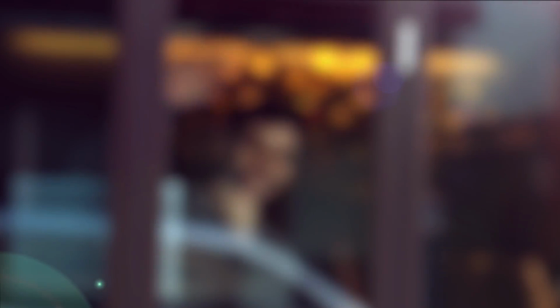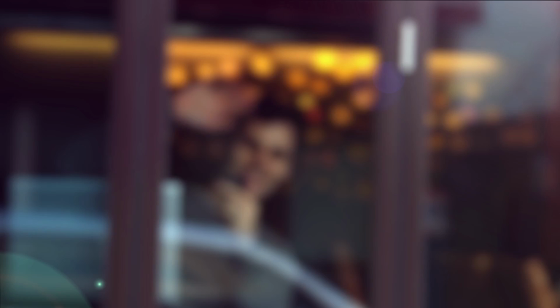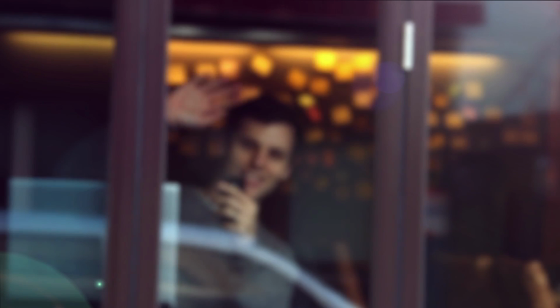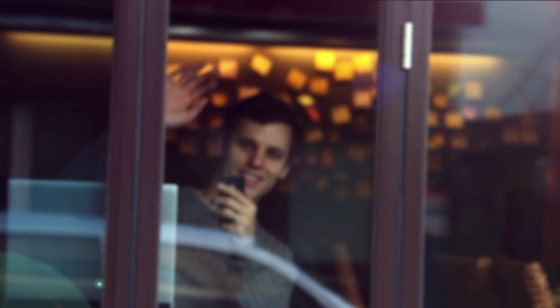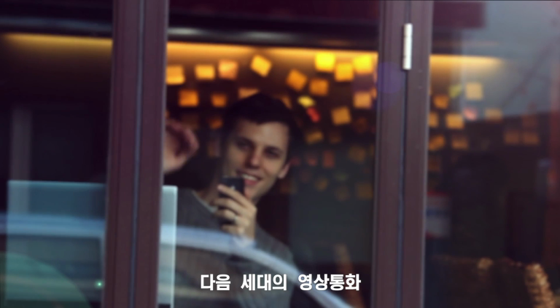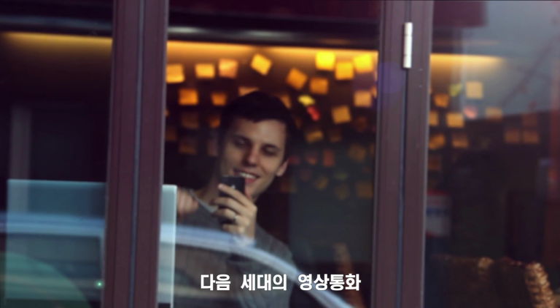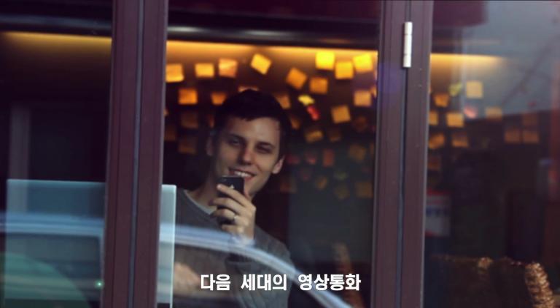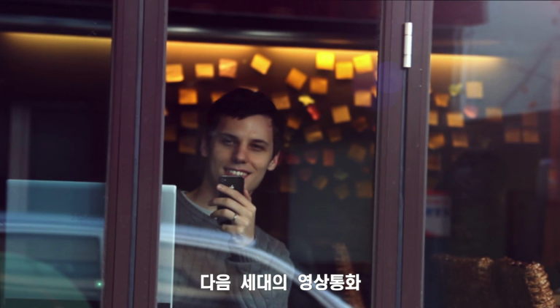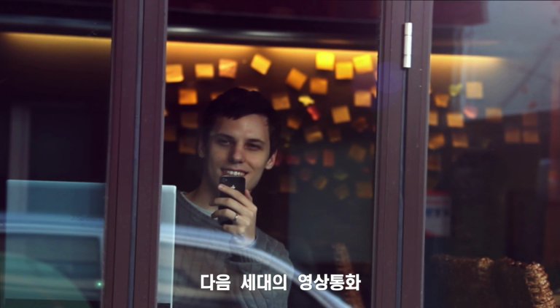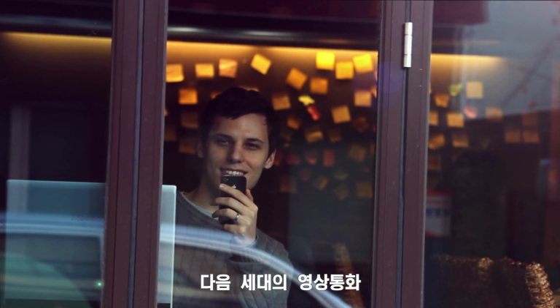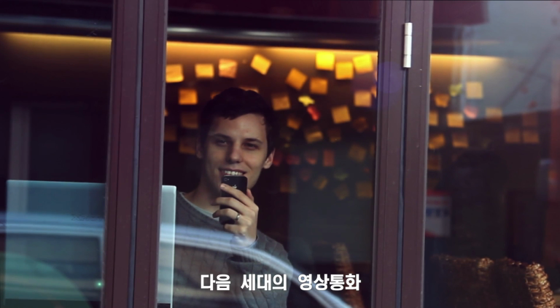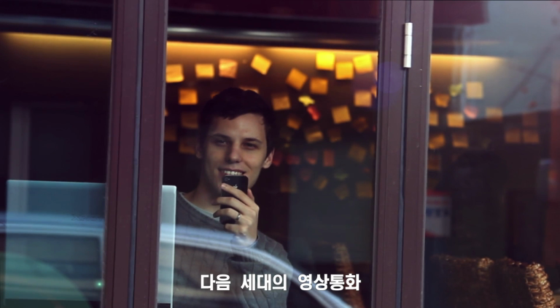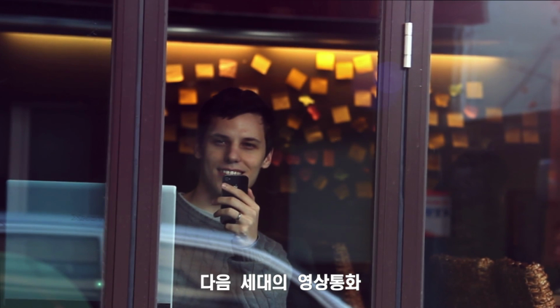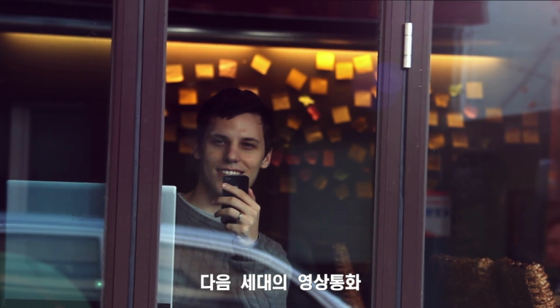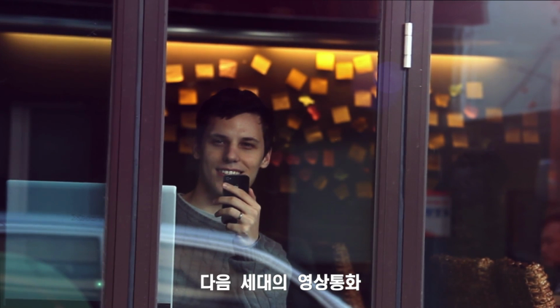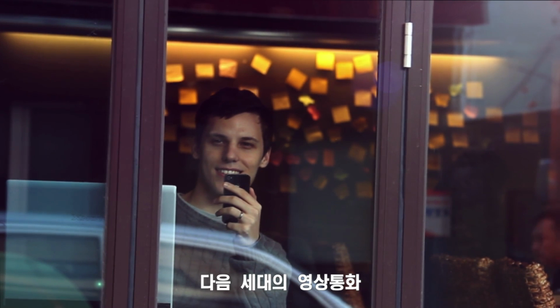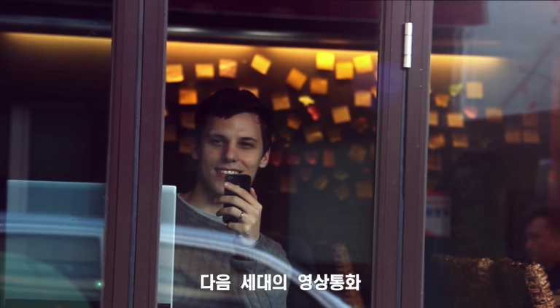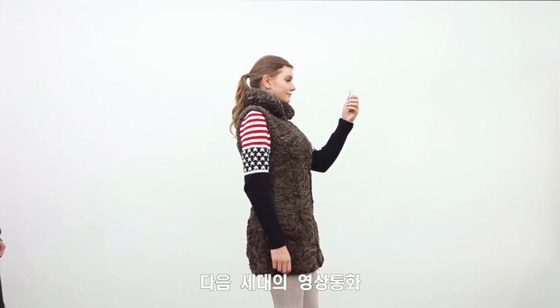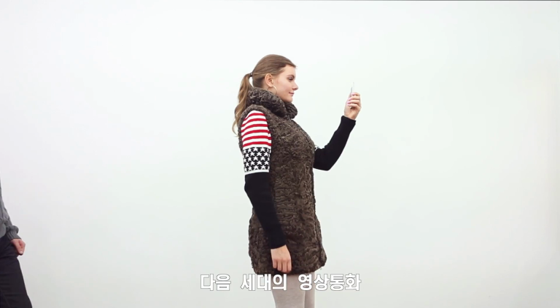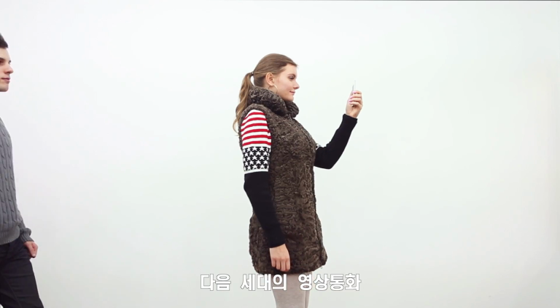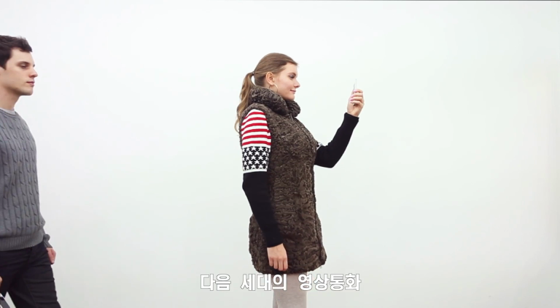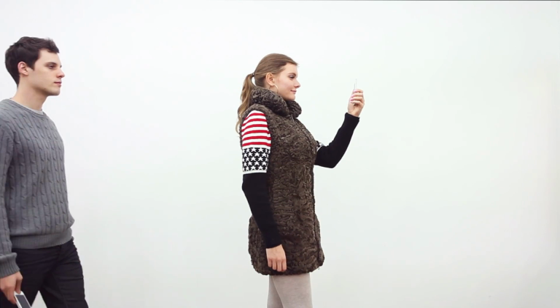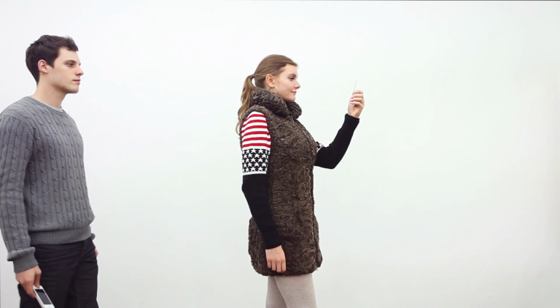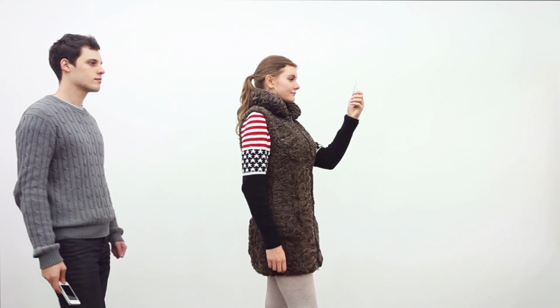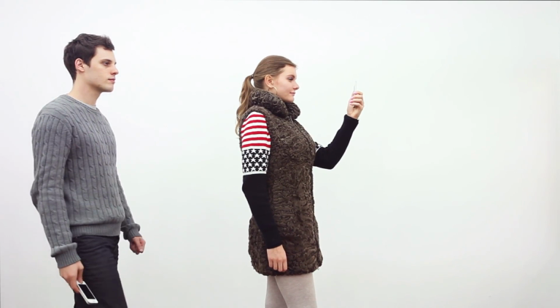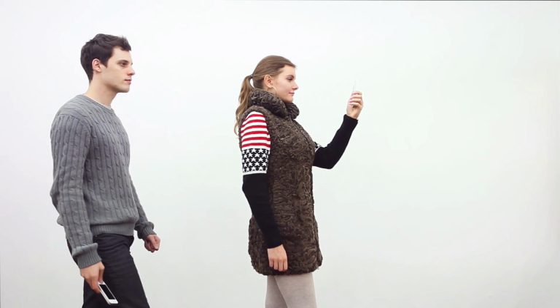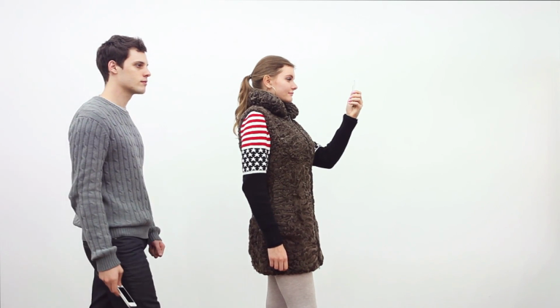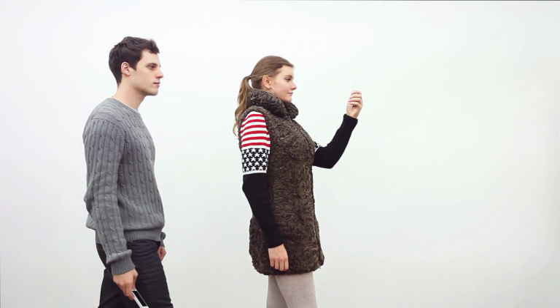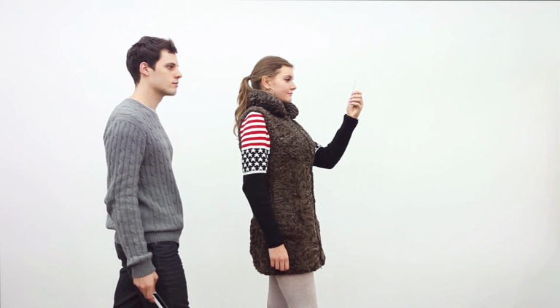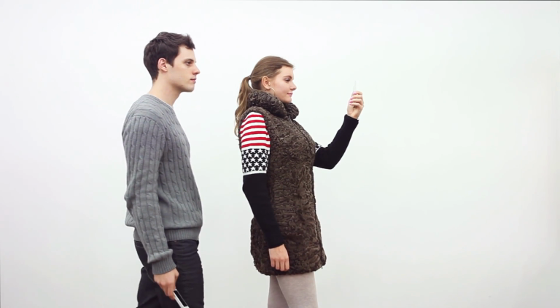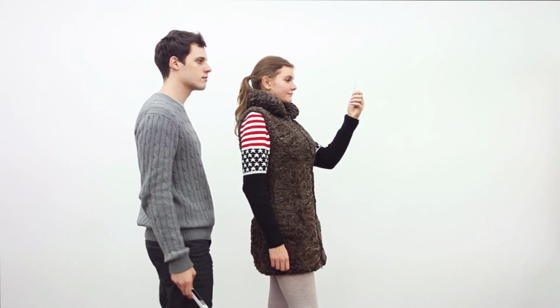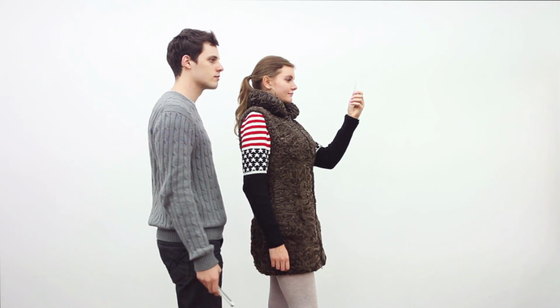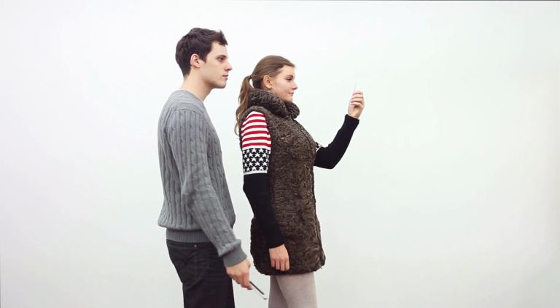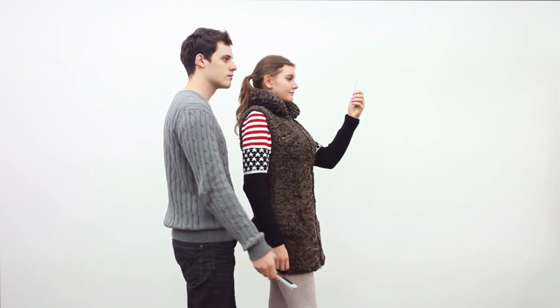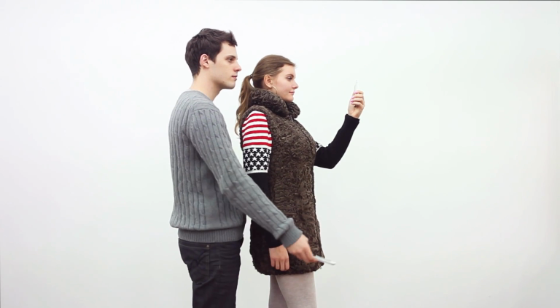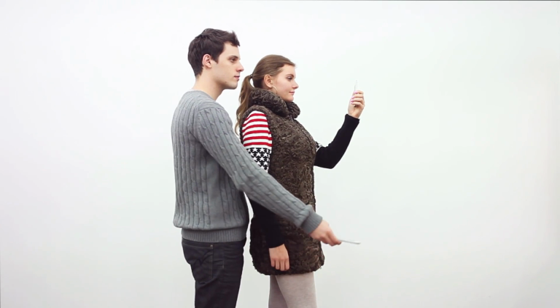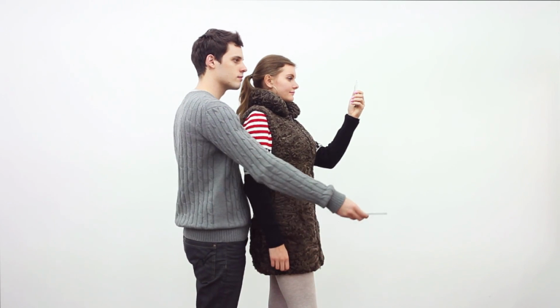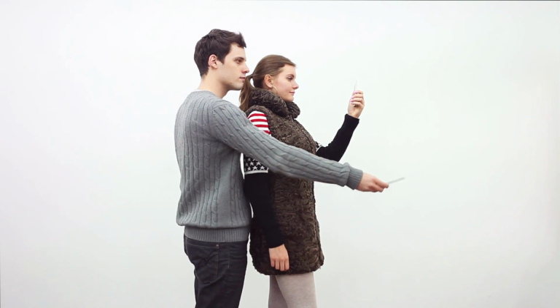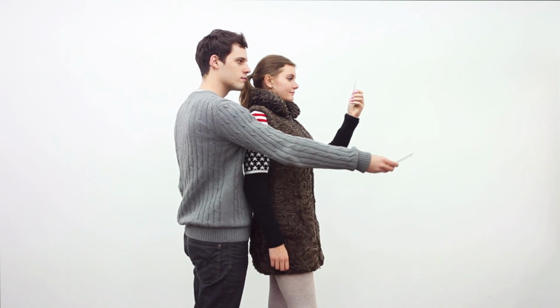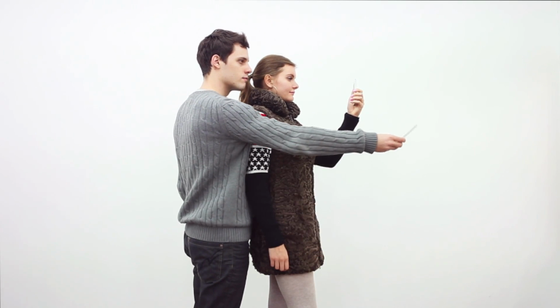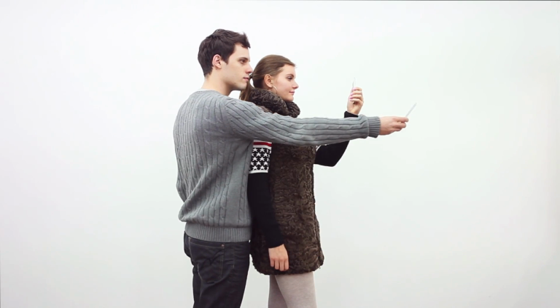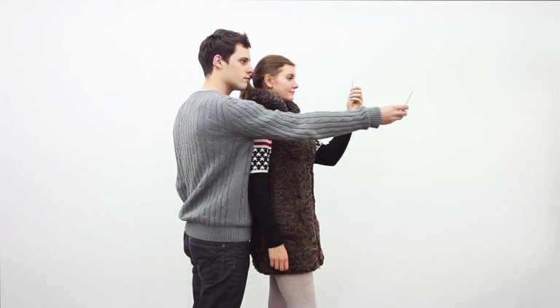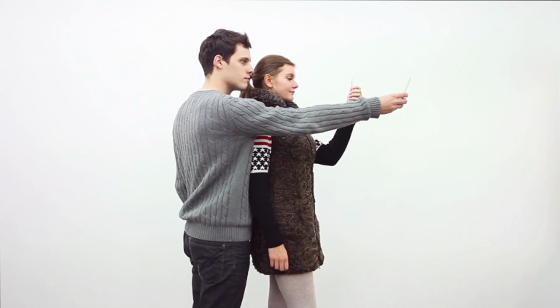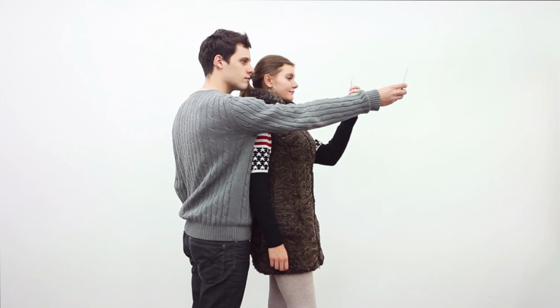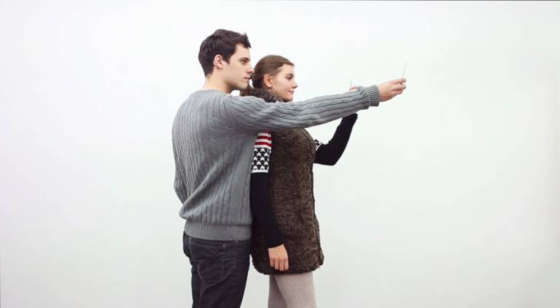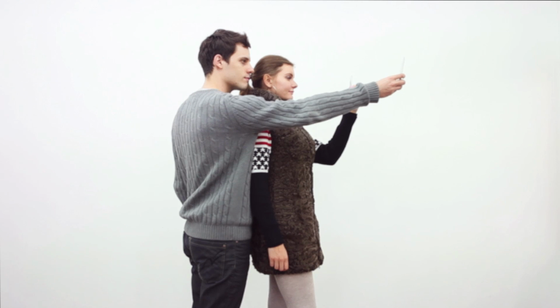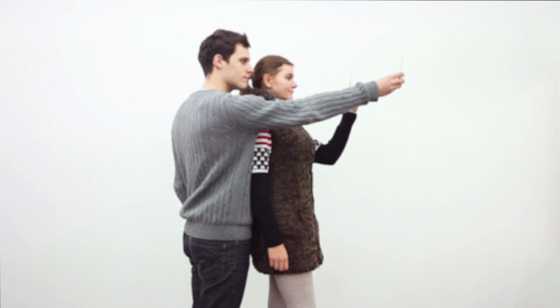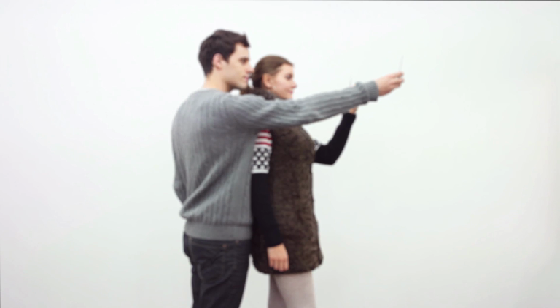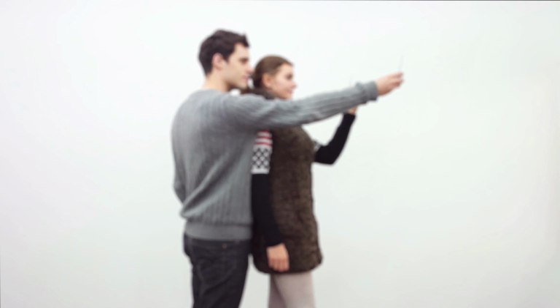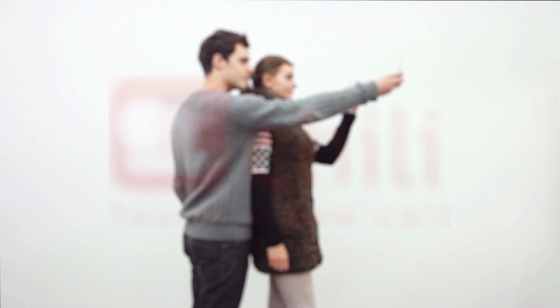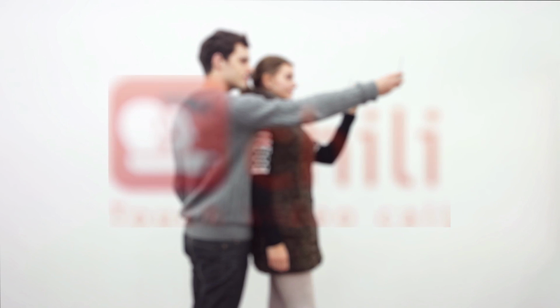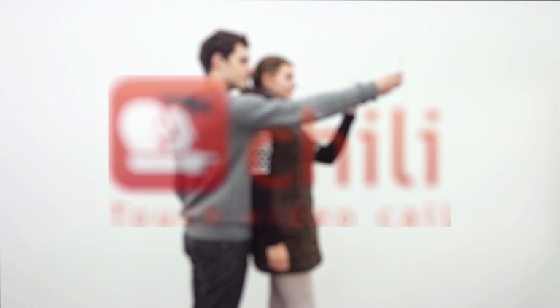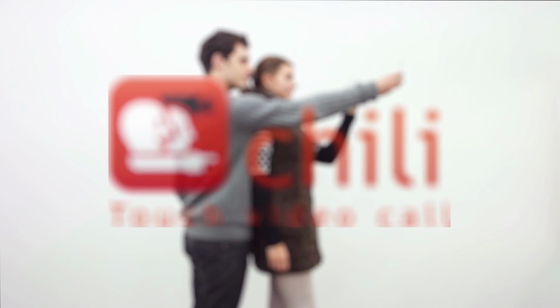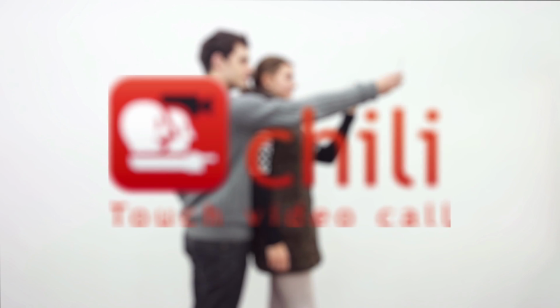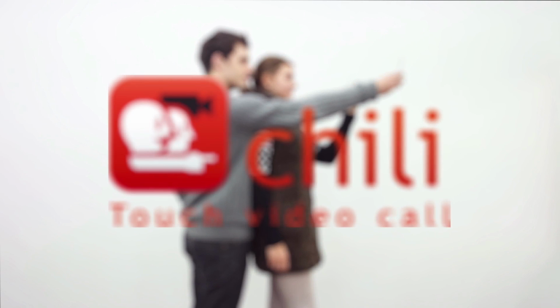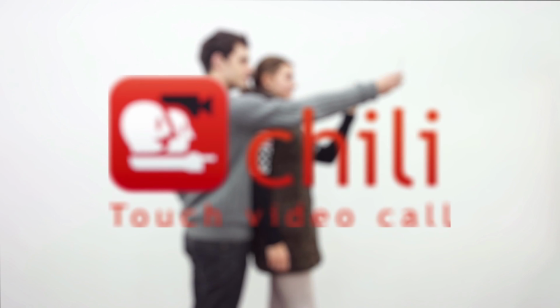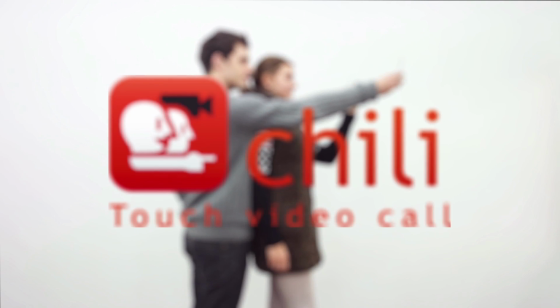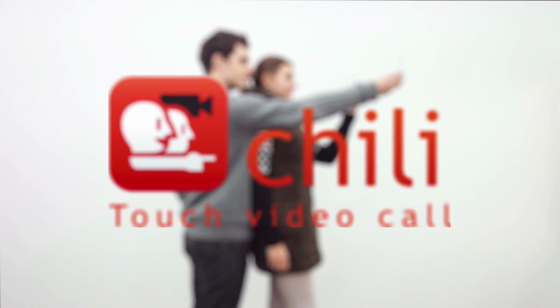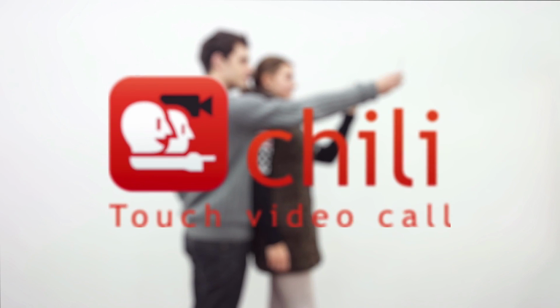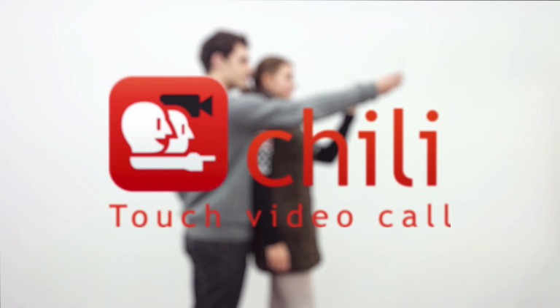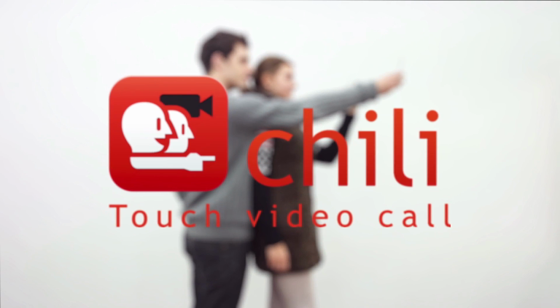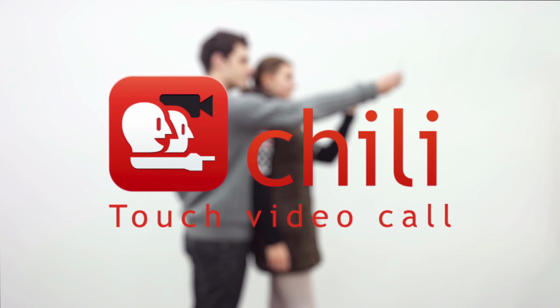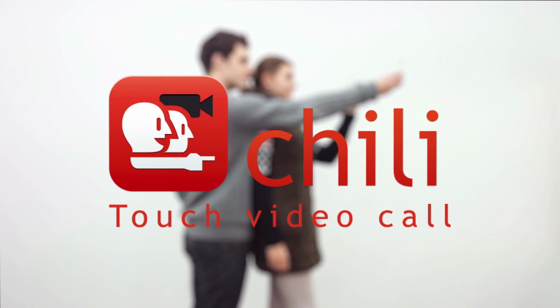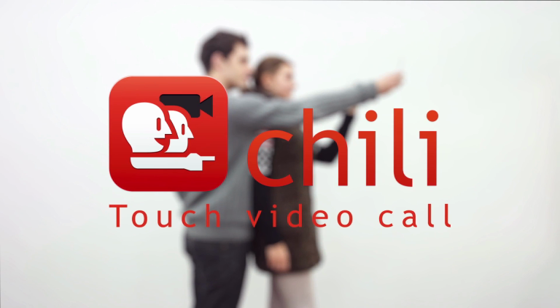The Next Generation Video Call. Chili, touch video call.